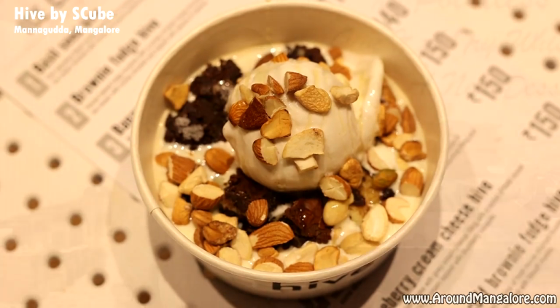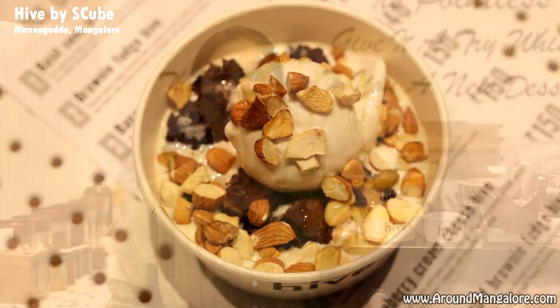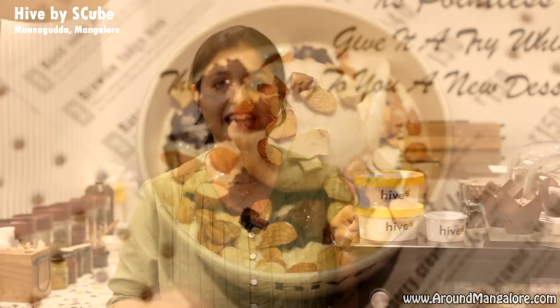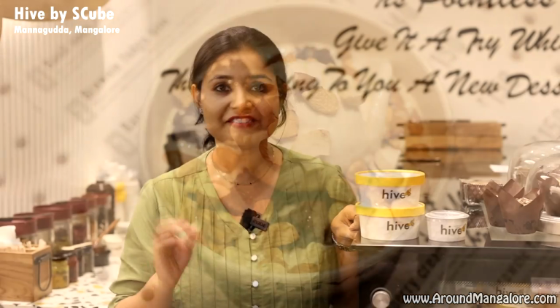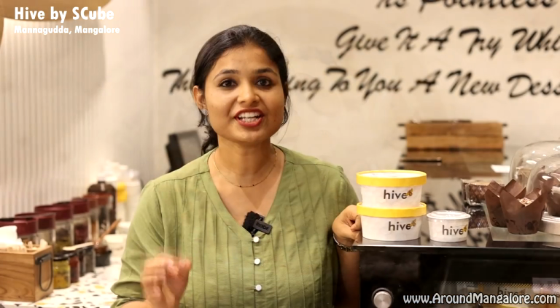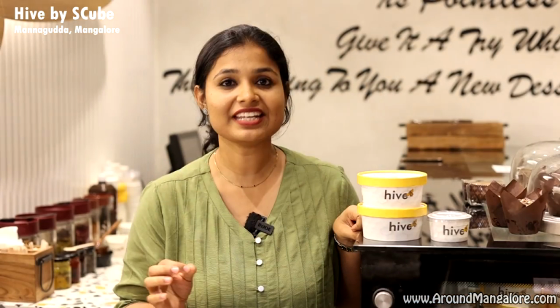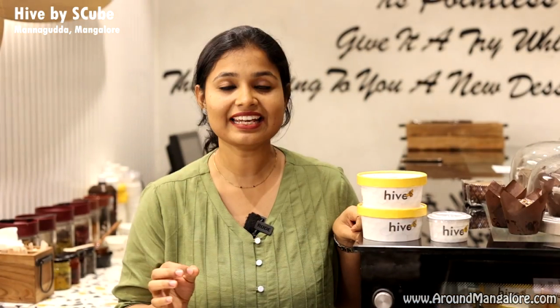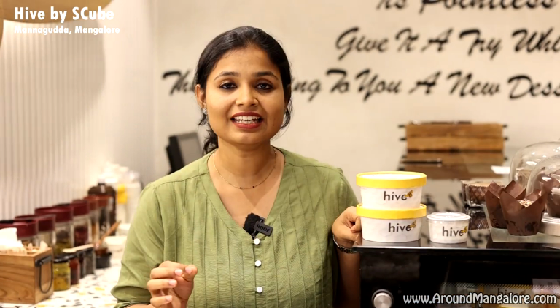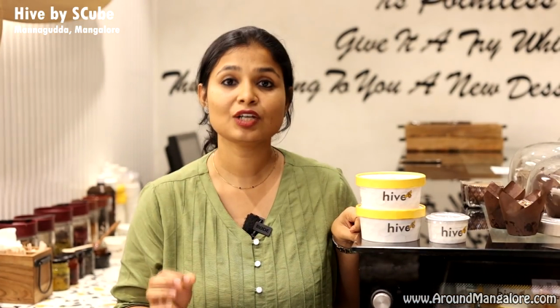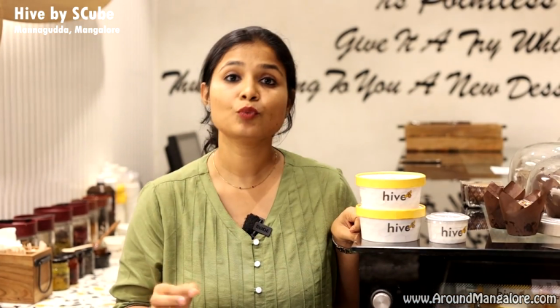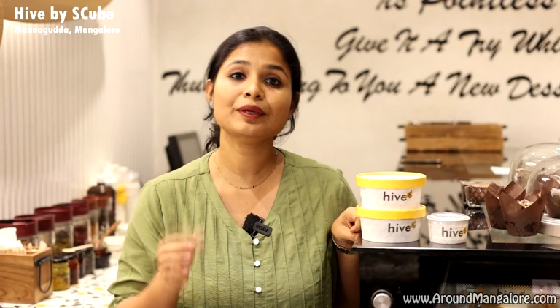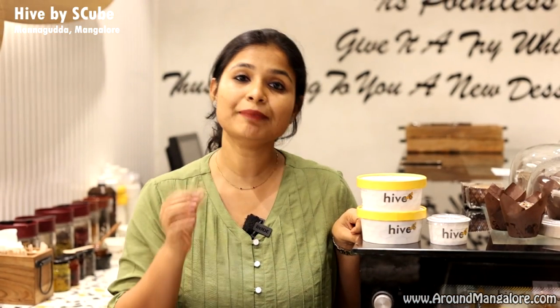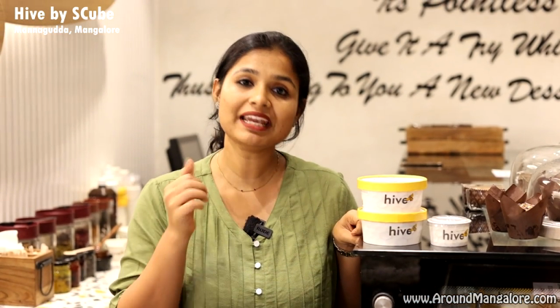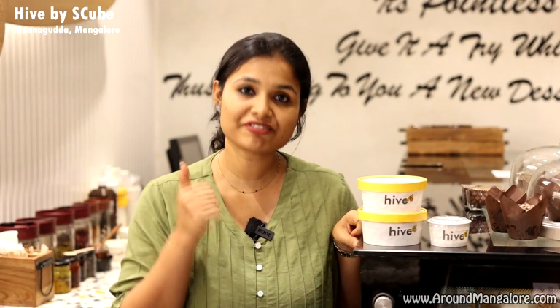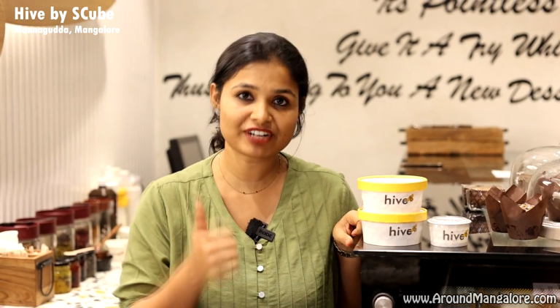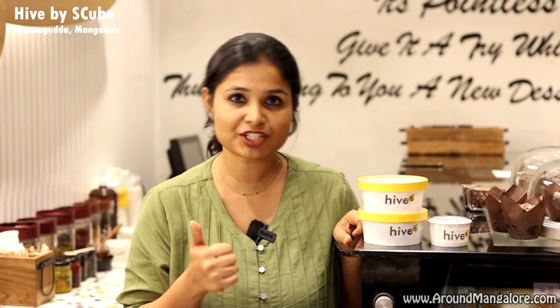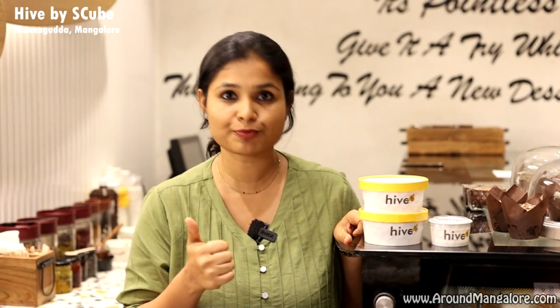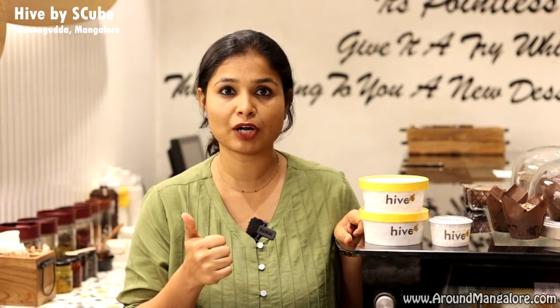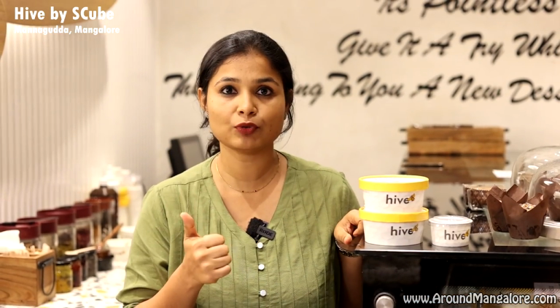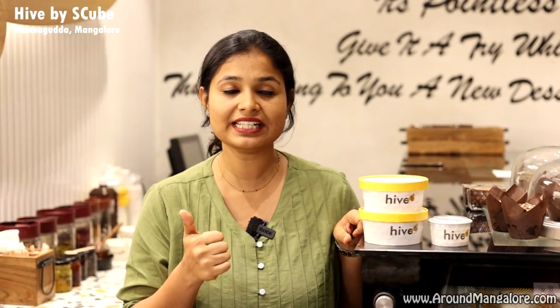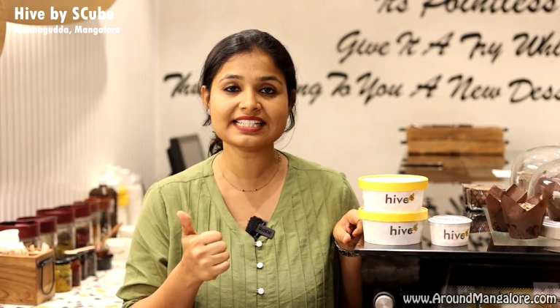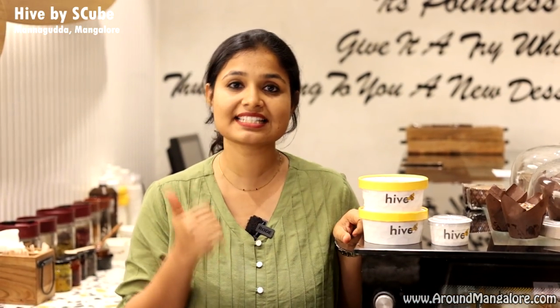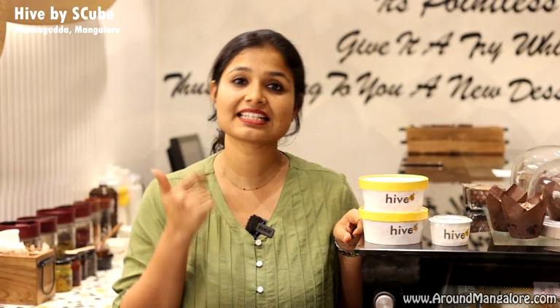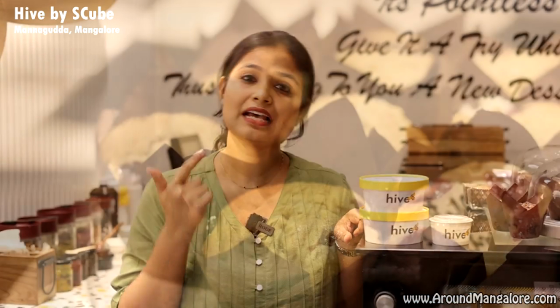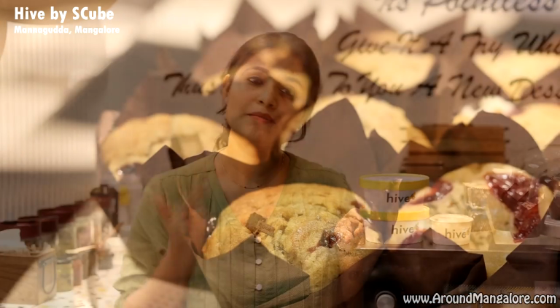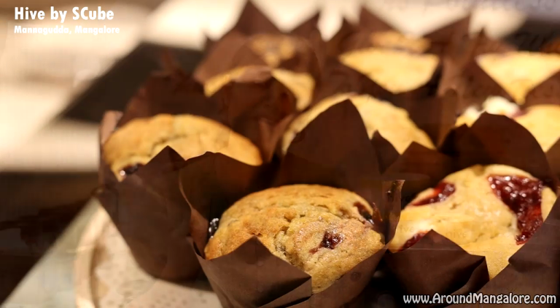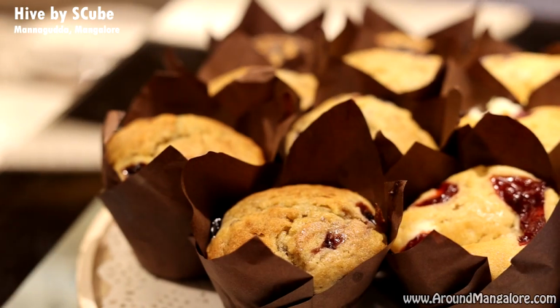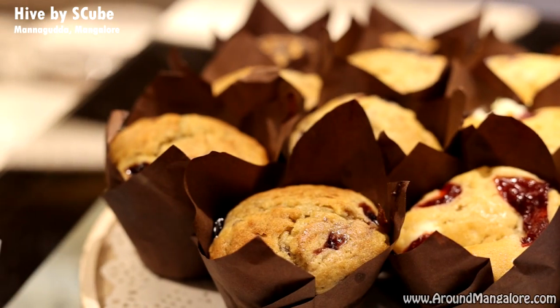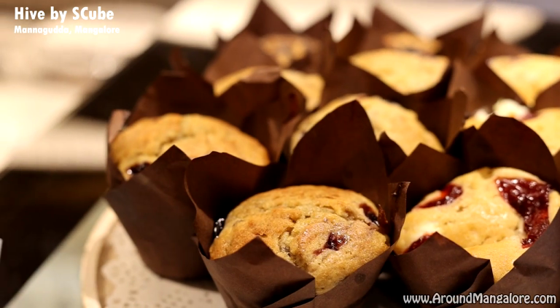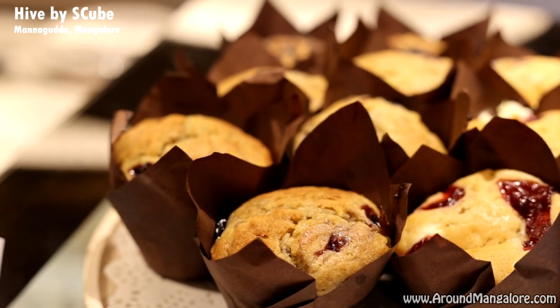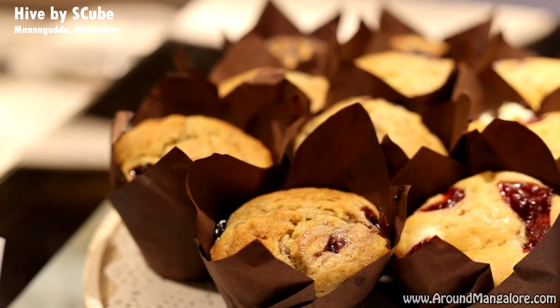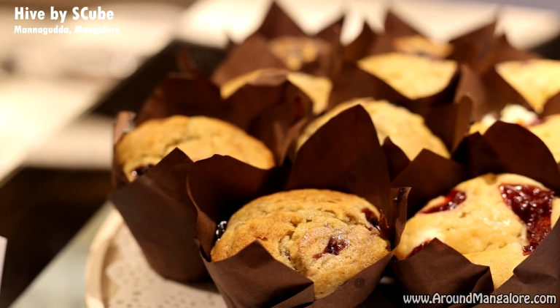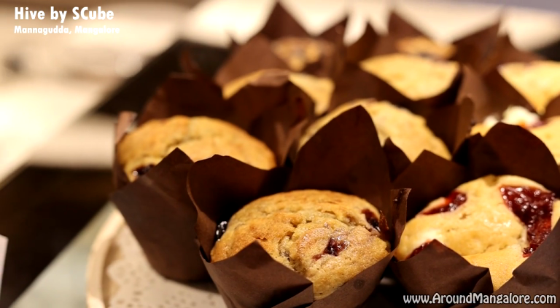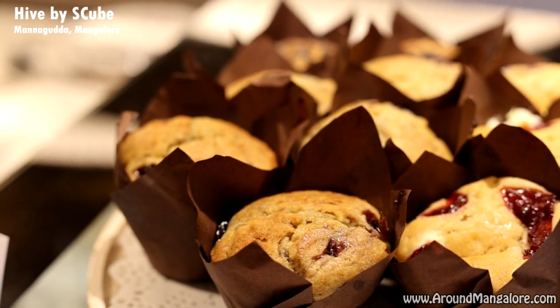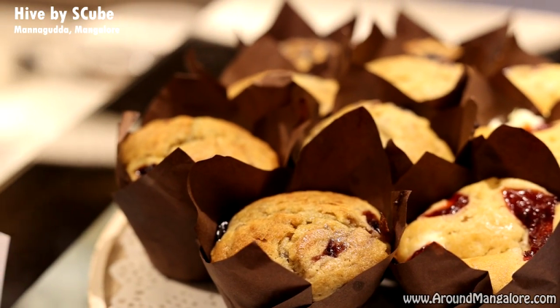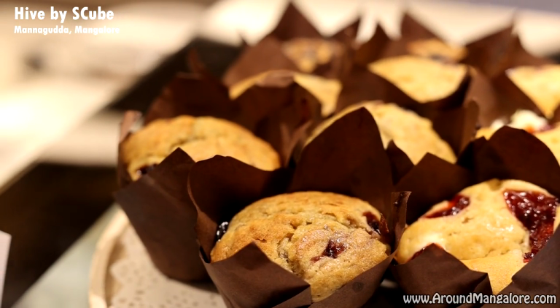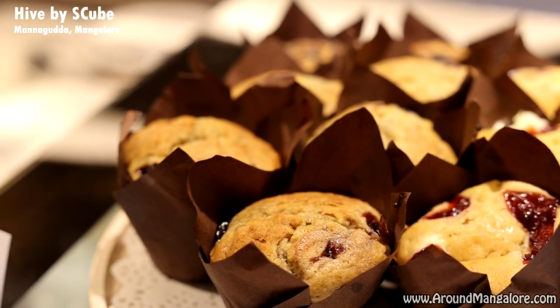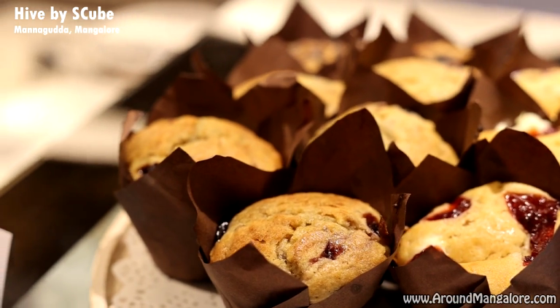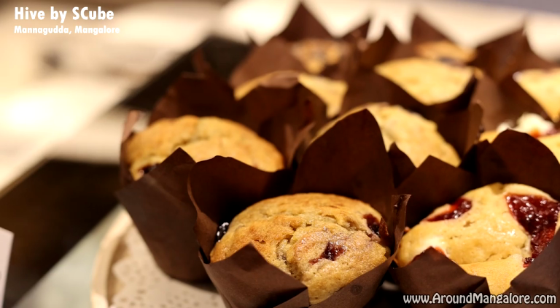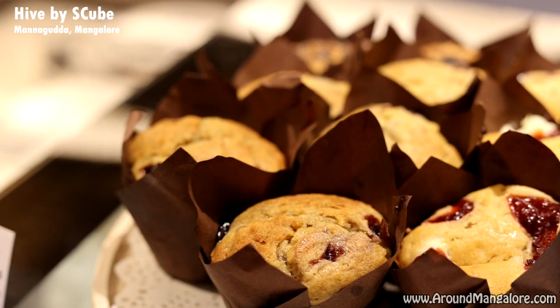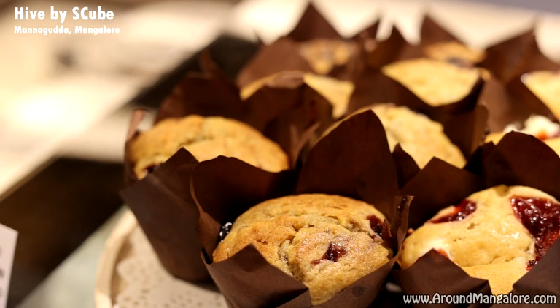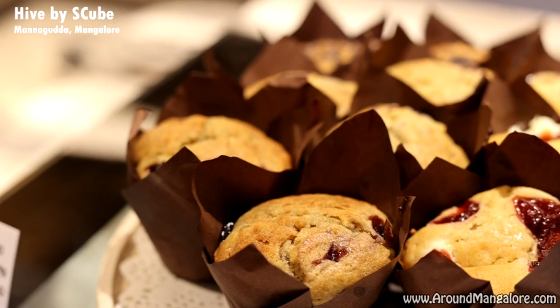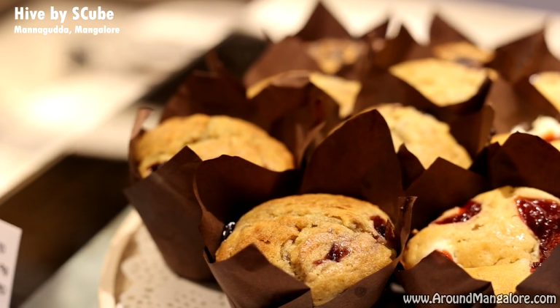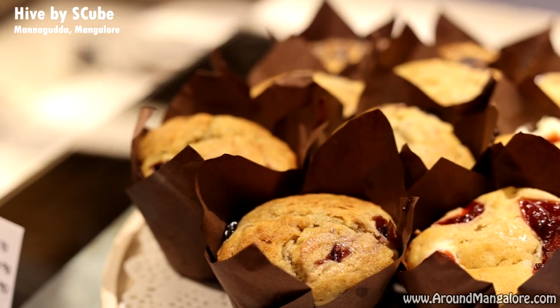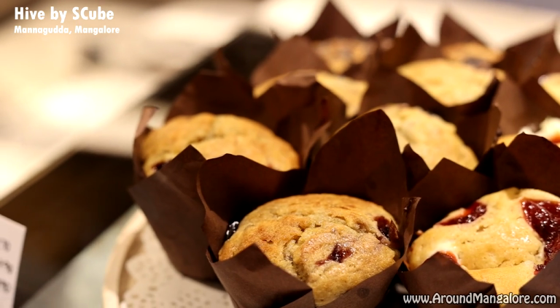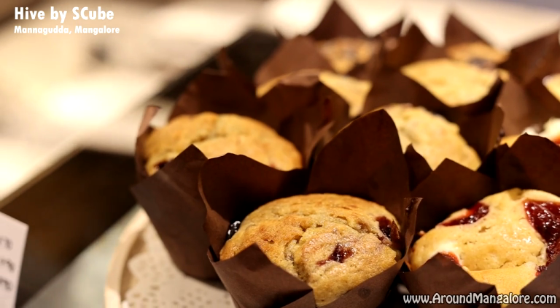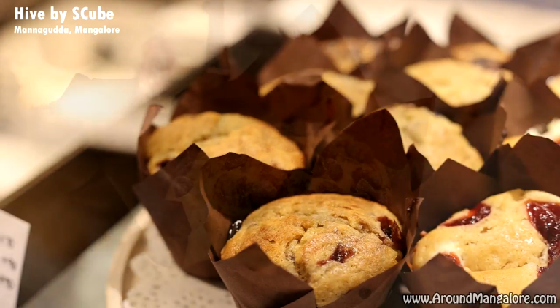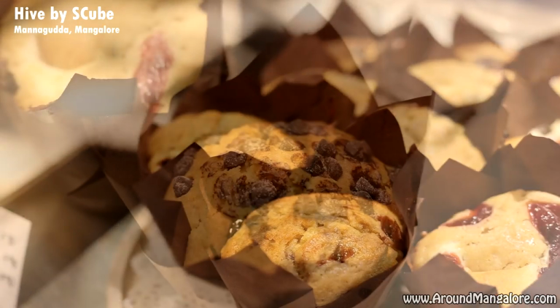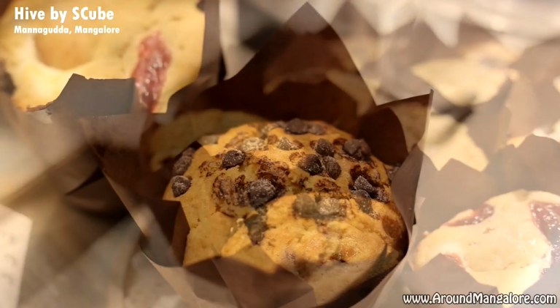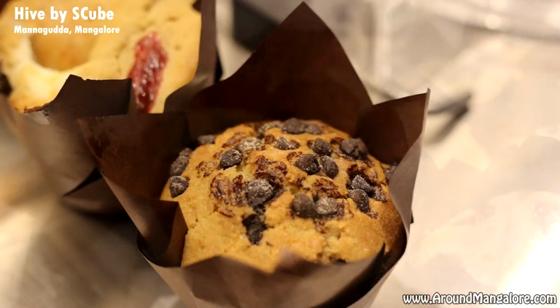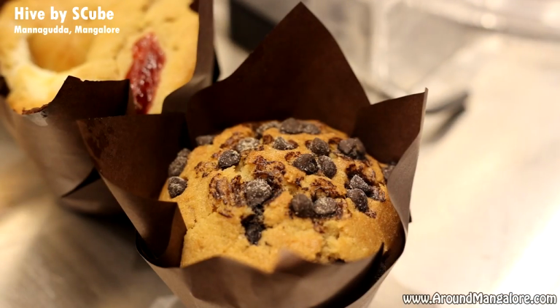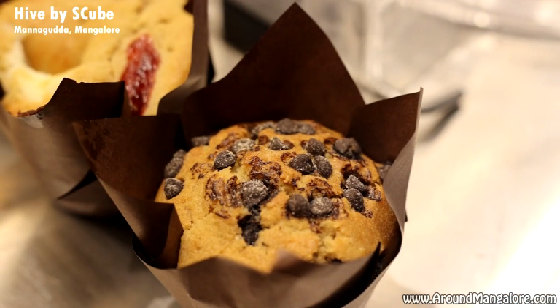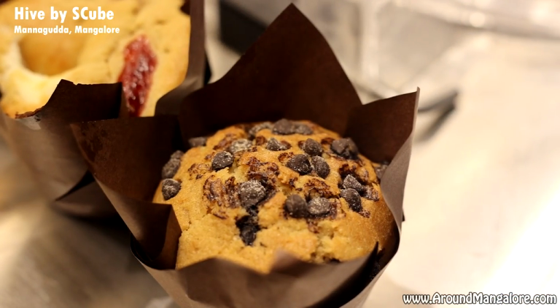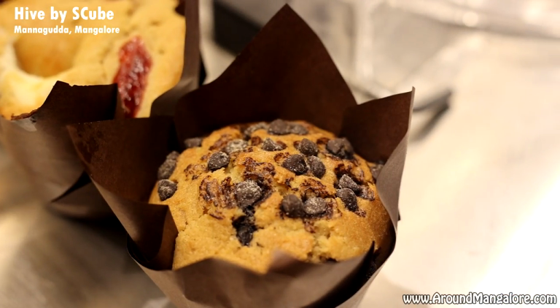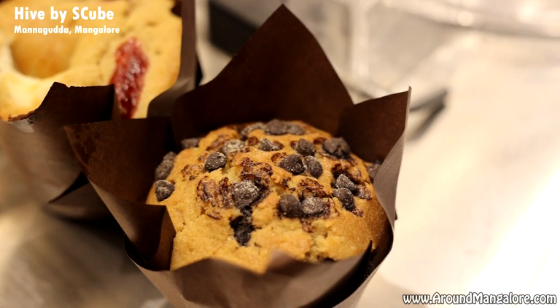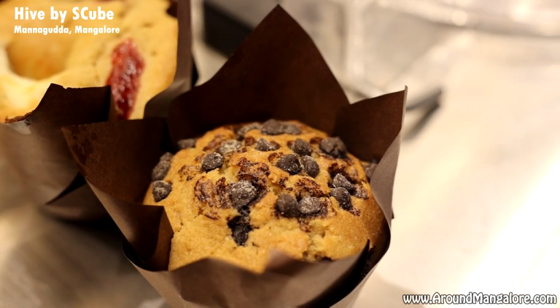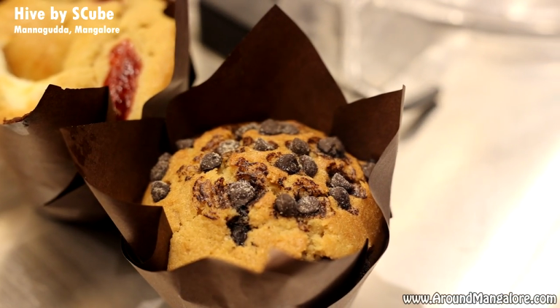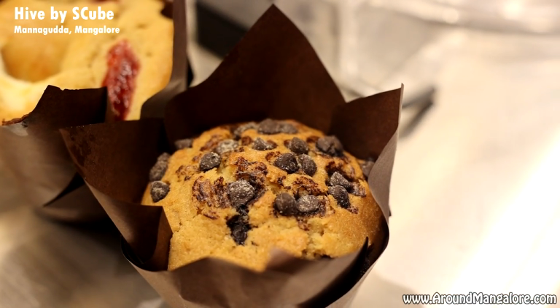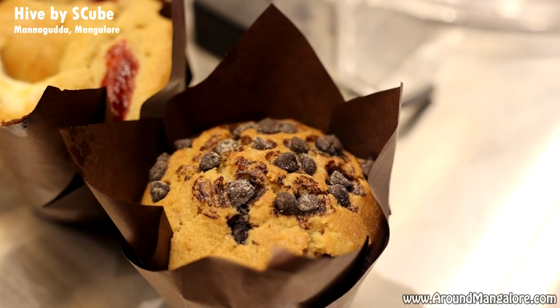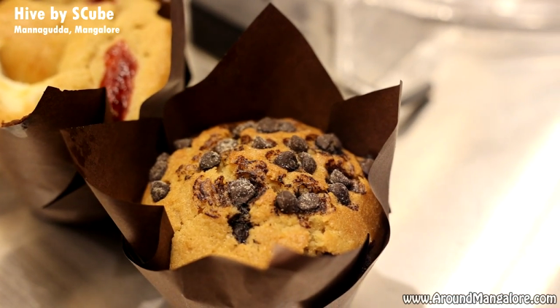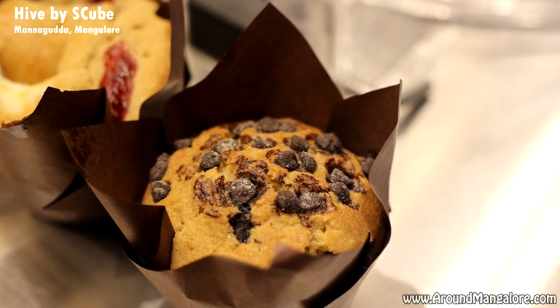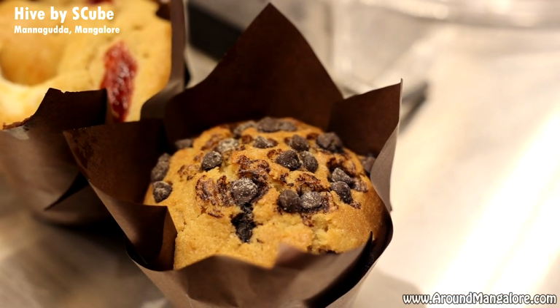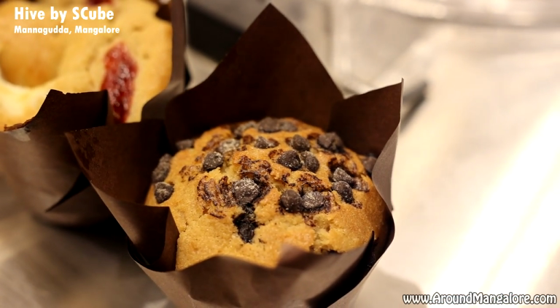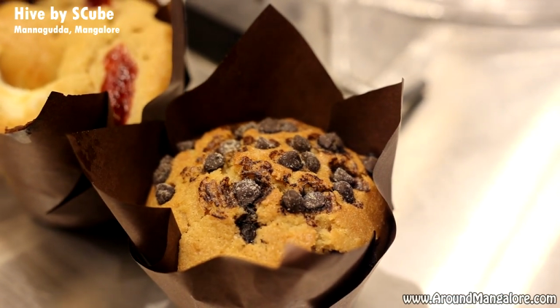Every day, we bake fresh brownies, muffins and cakes. We also have a variety of puddings in our outlet.